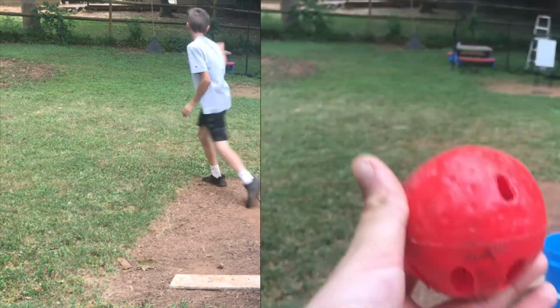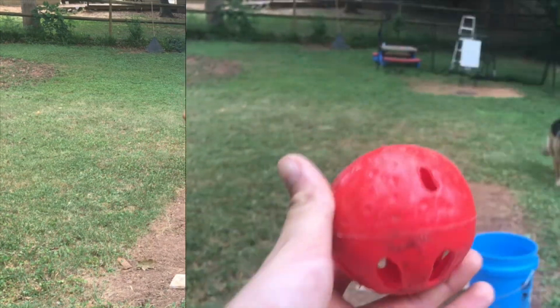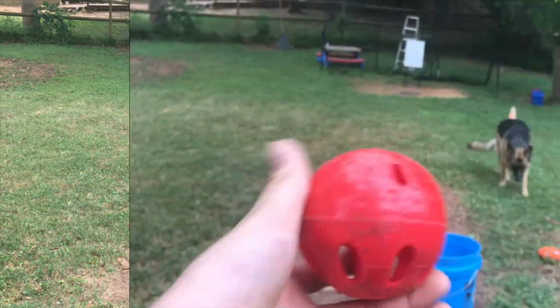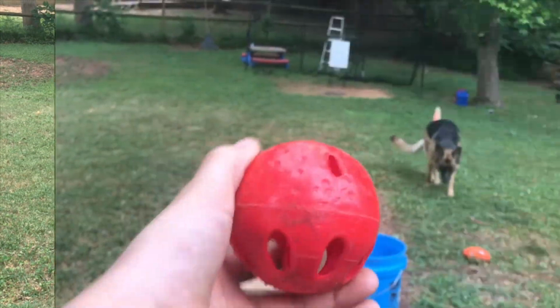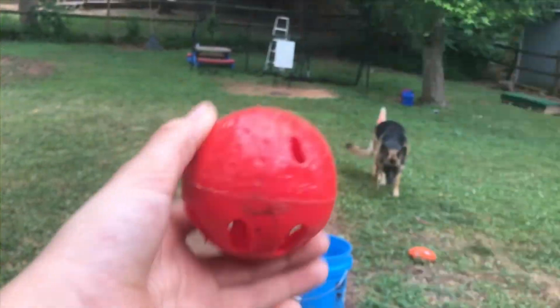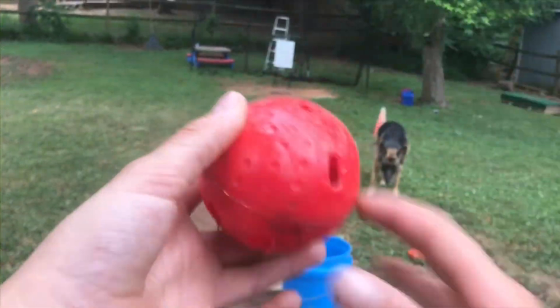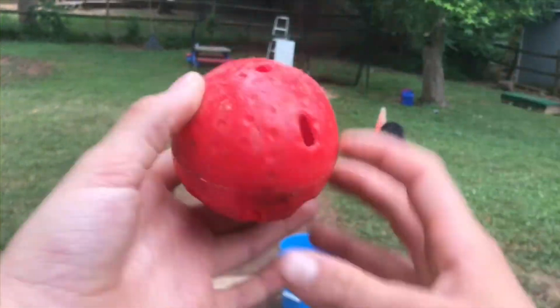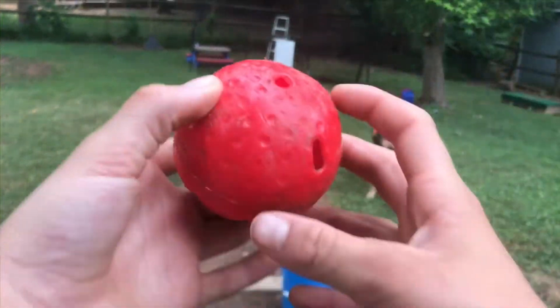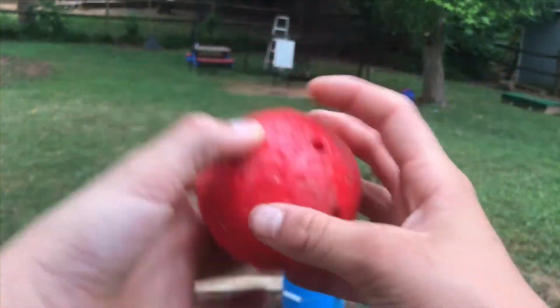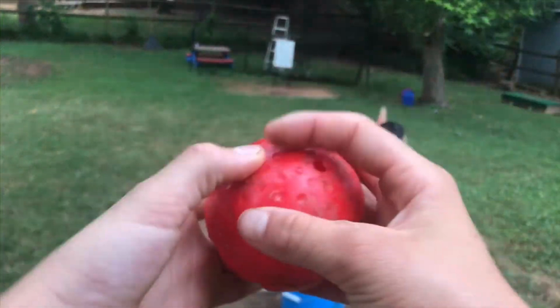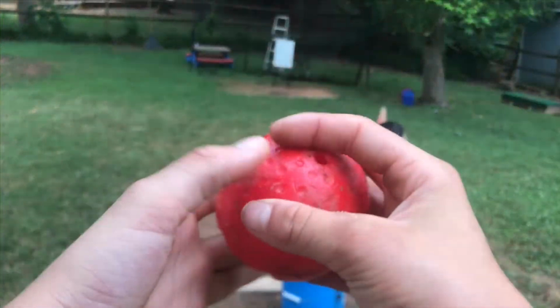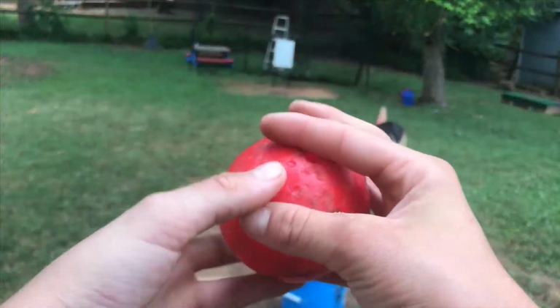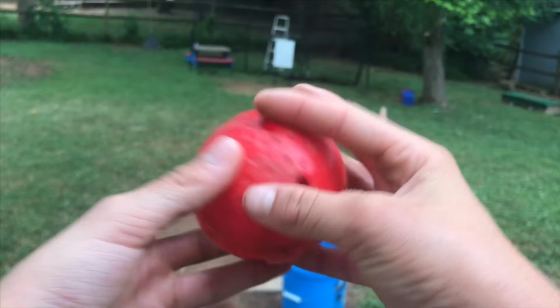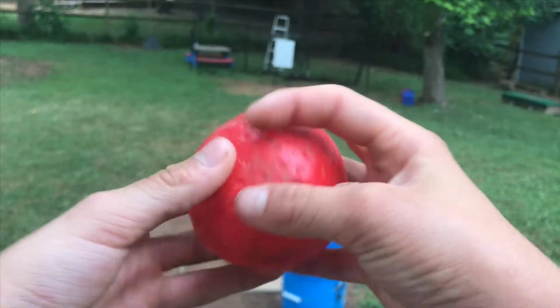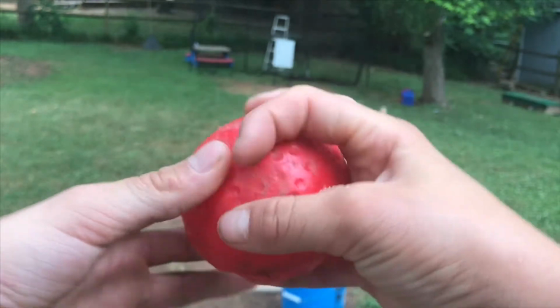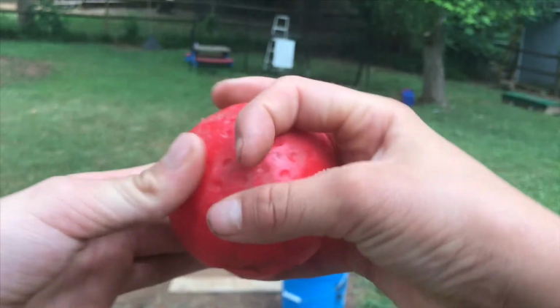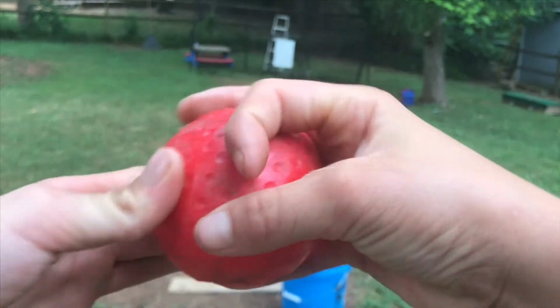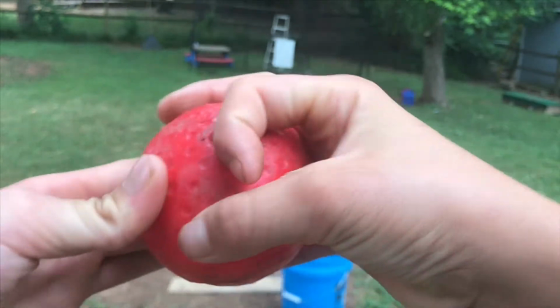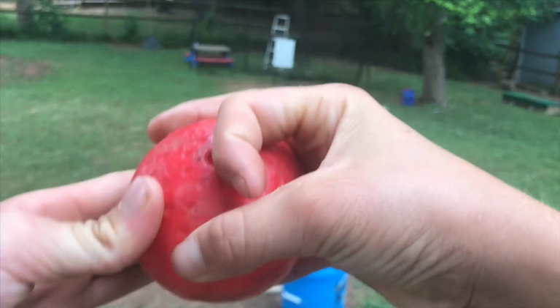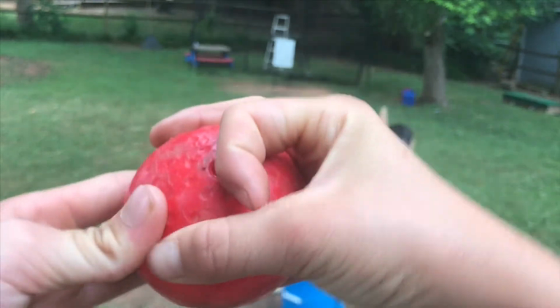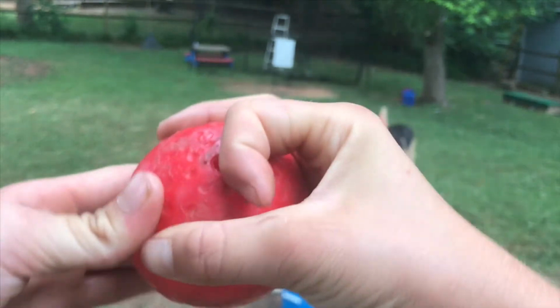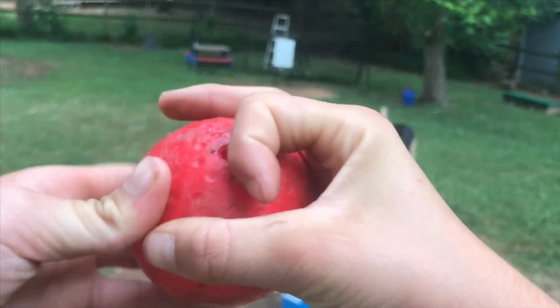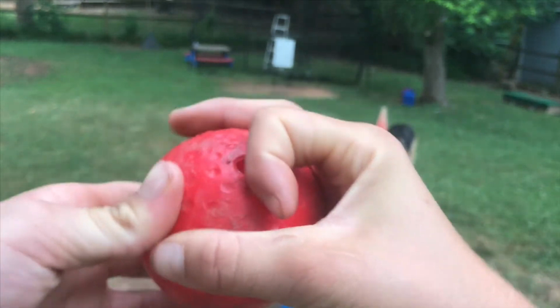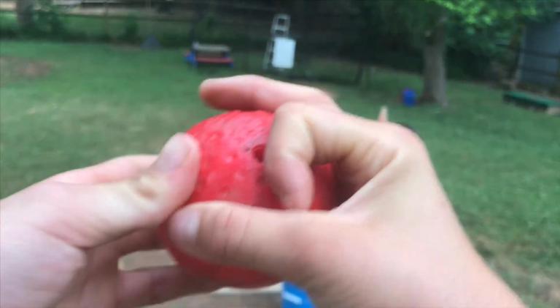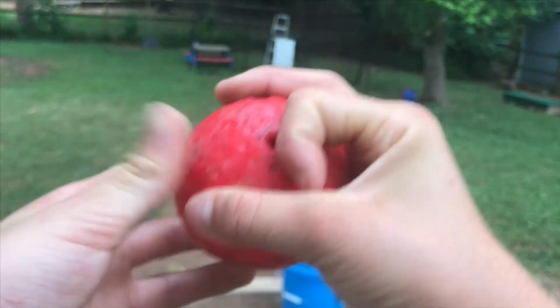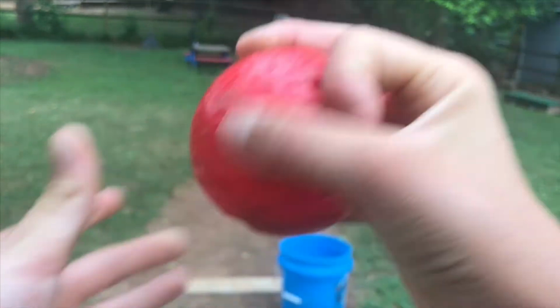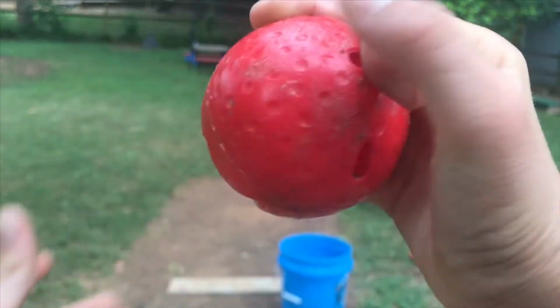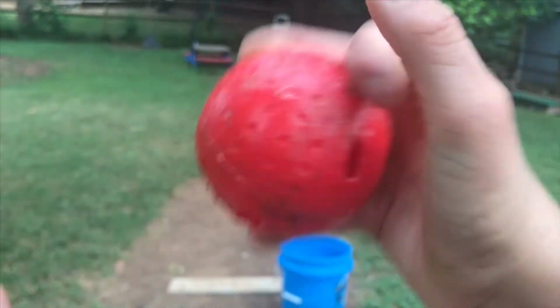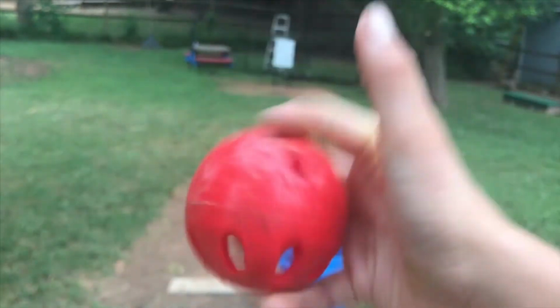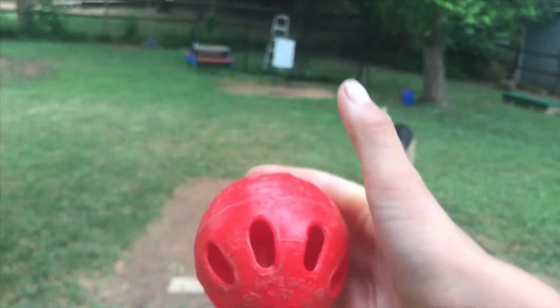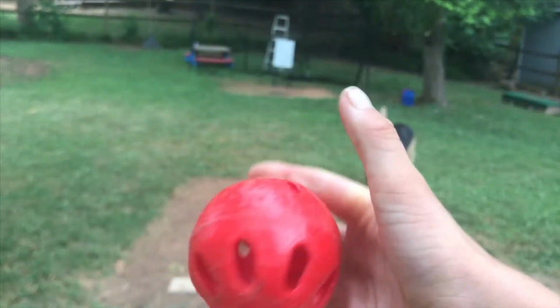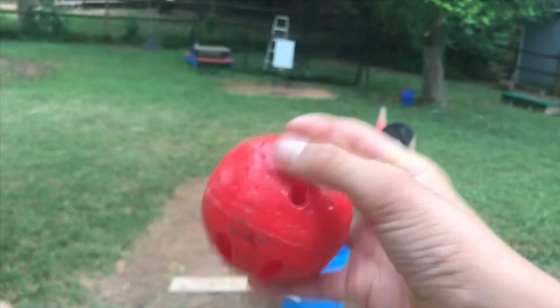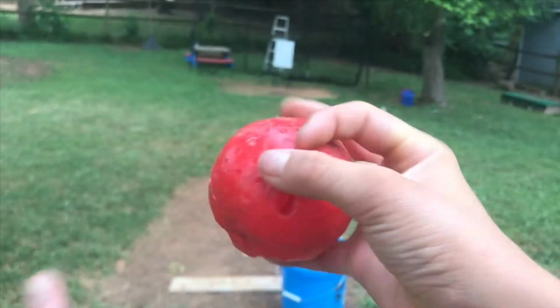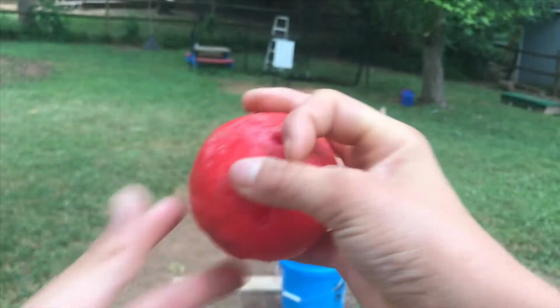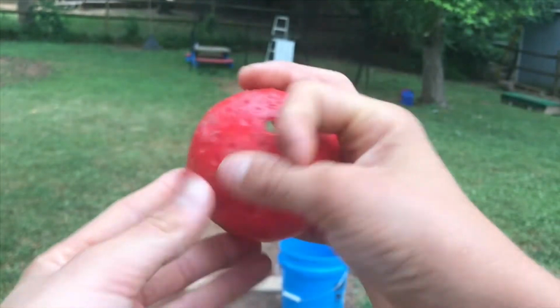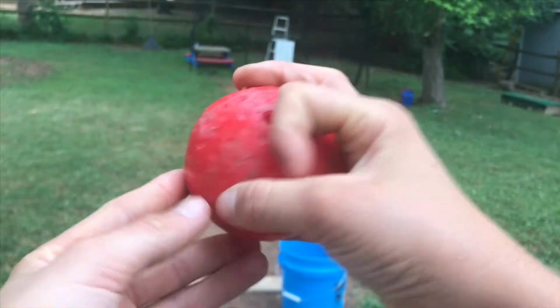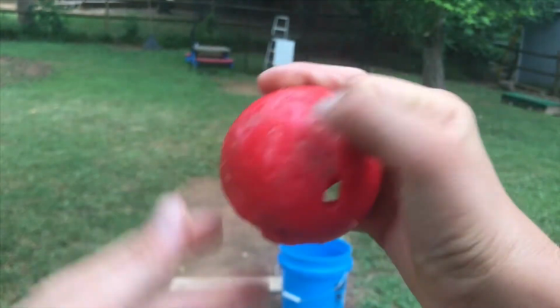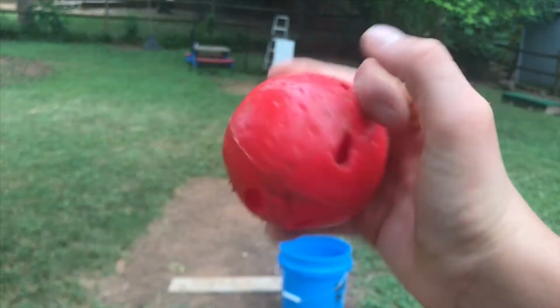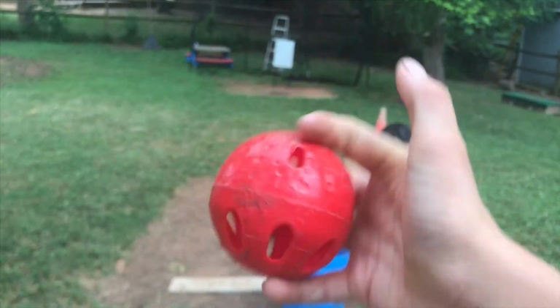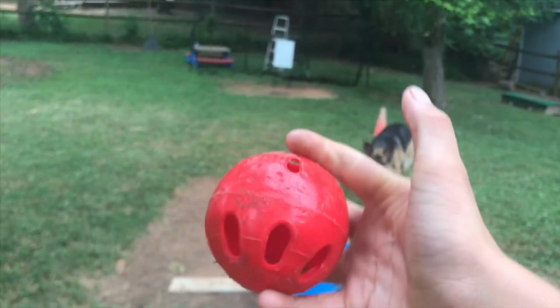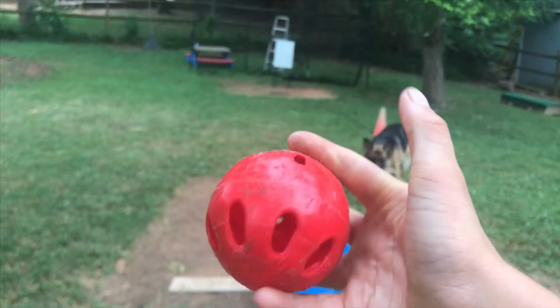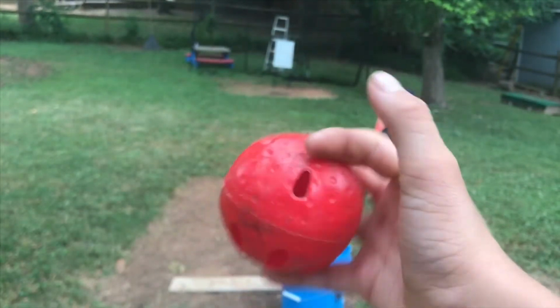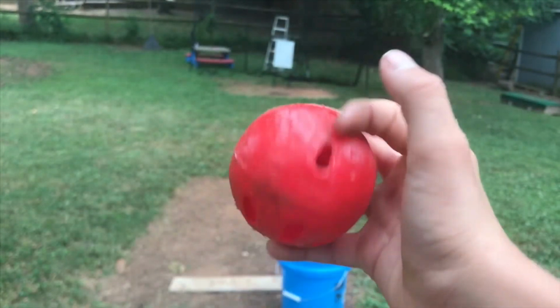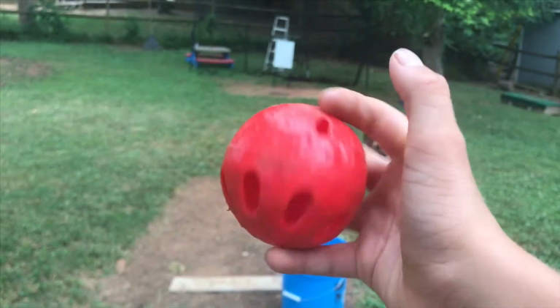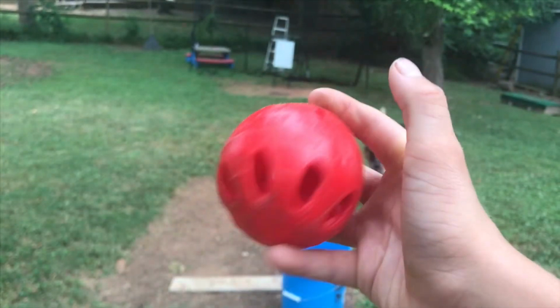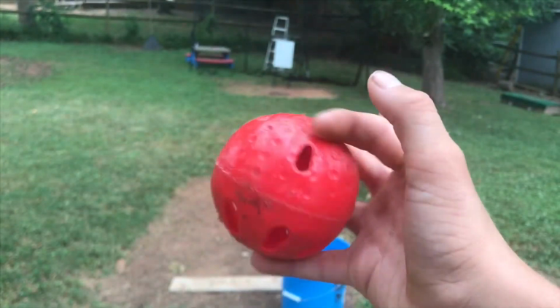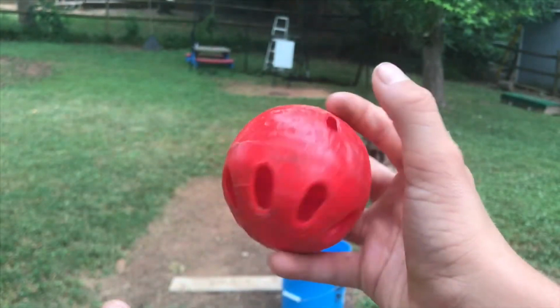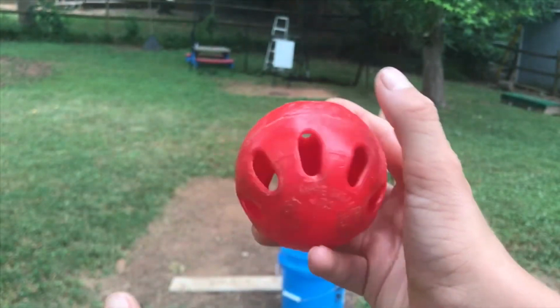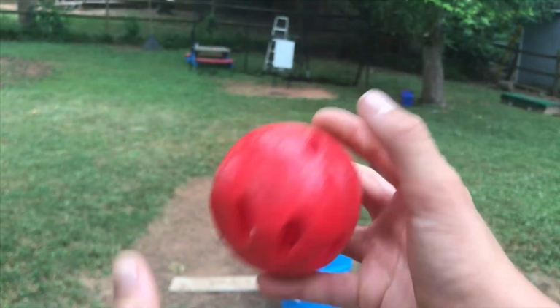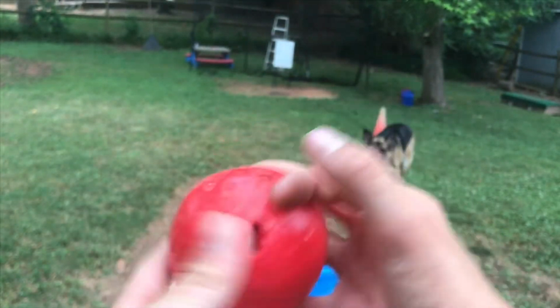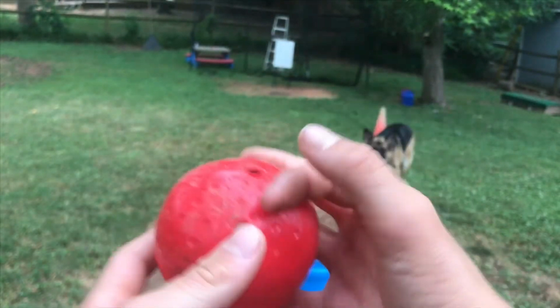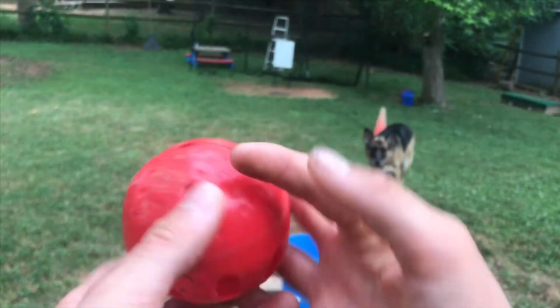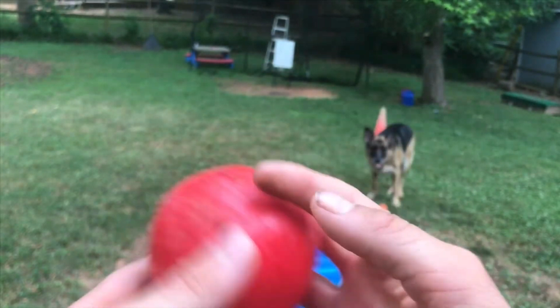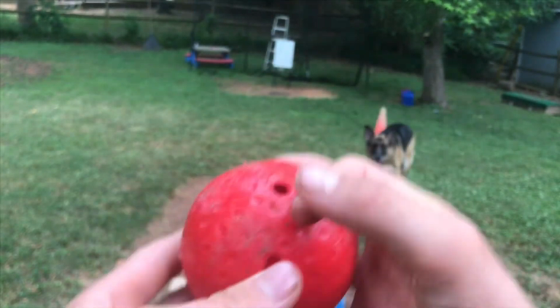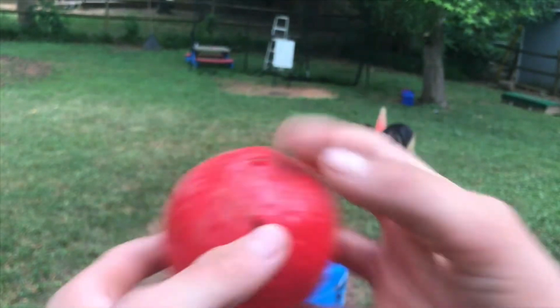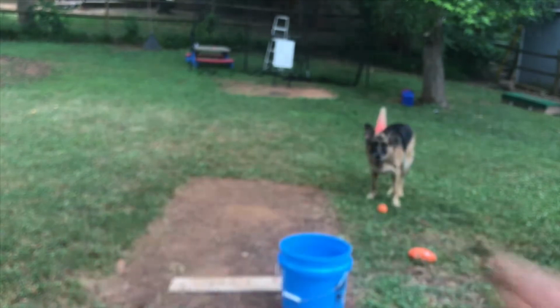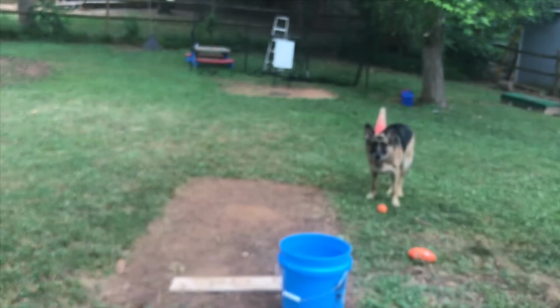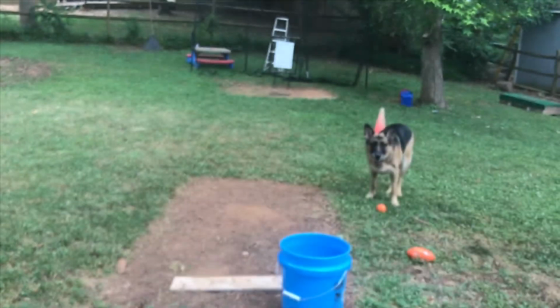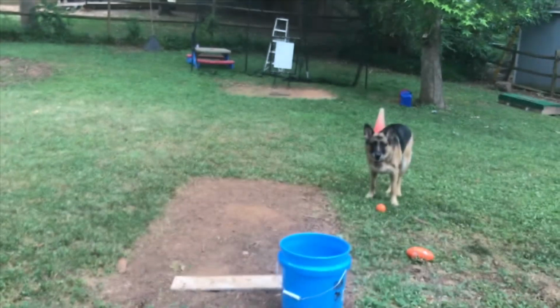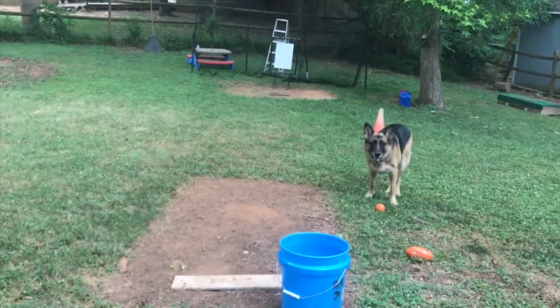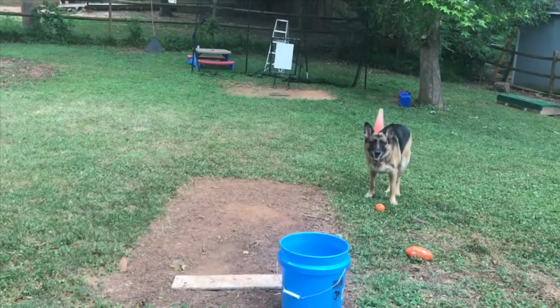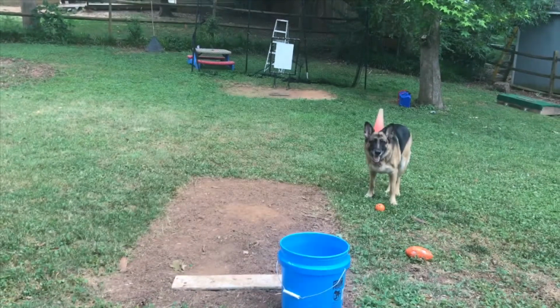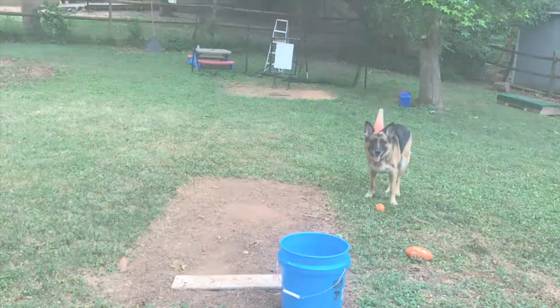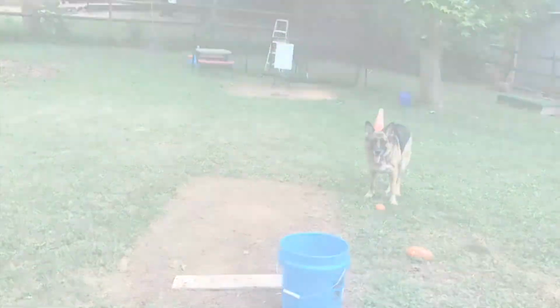Next pitch is the knuckle drop. Hold it like this and do that with an overhand motion.